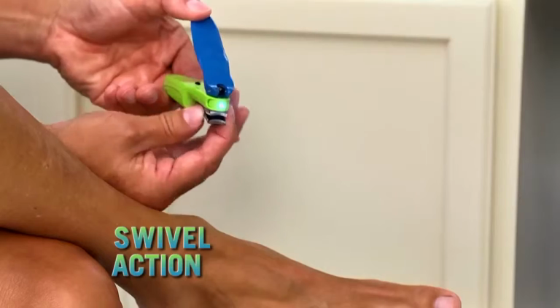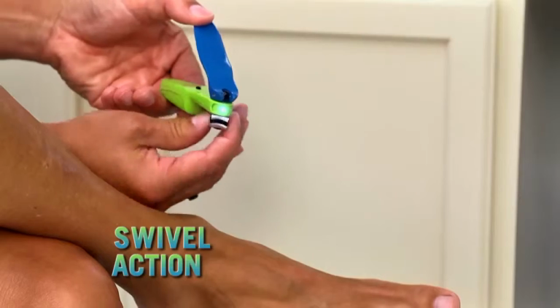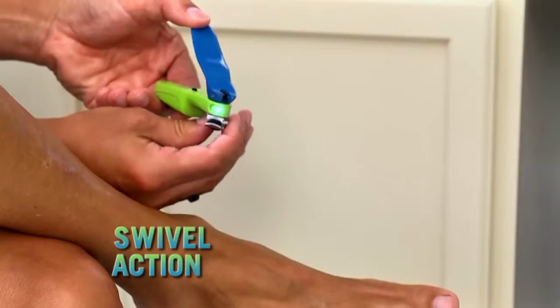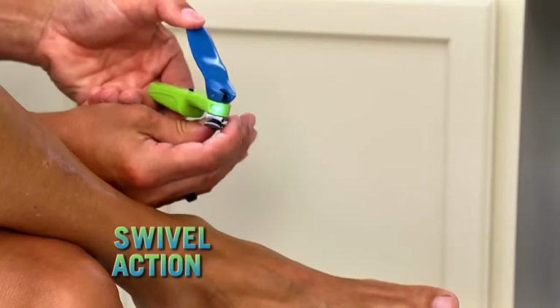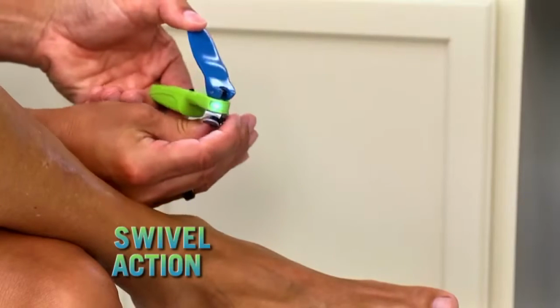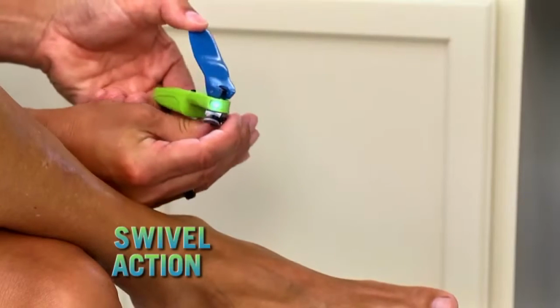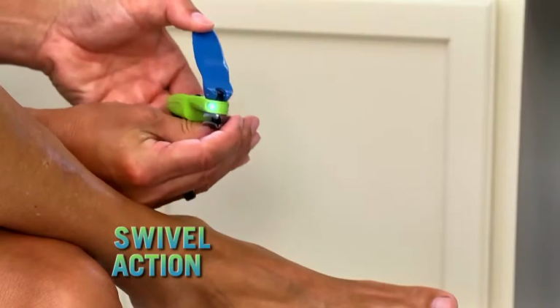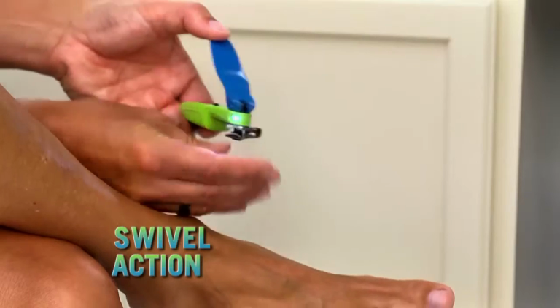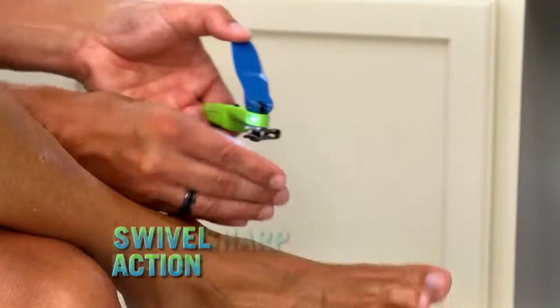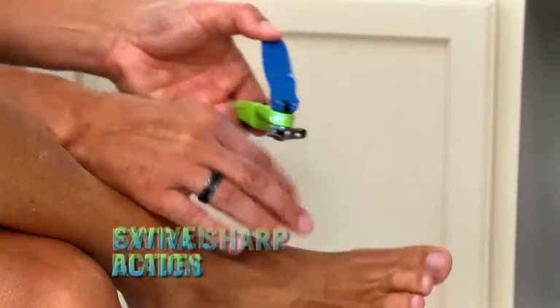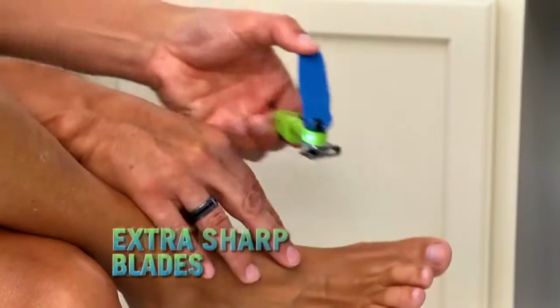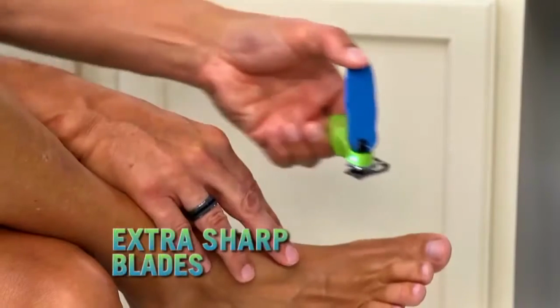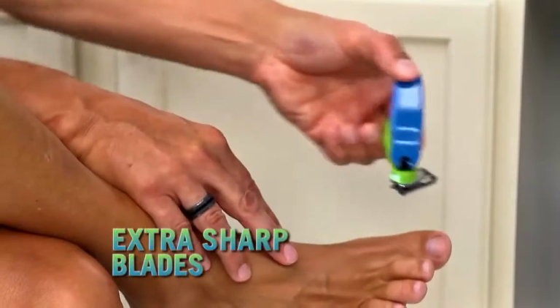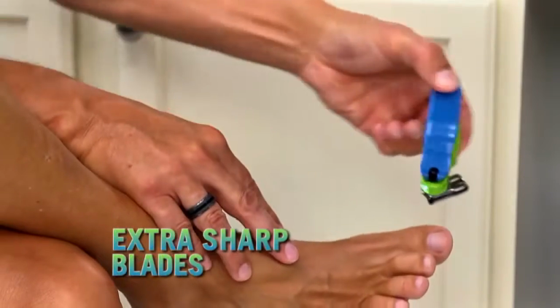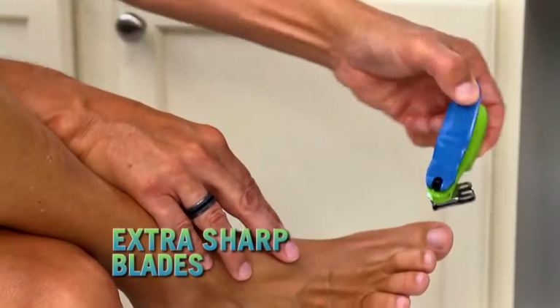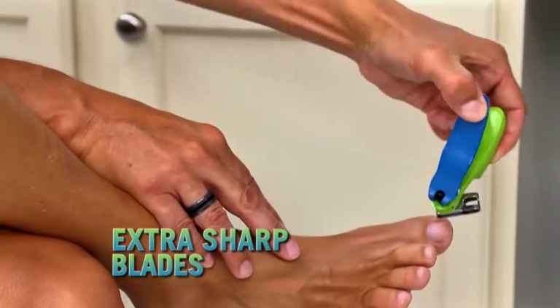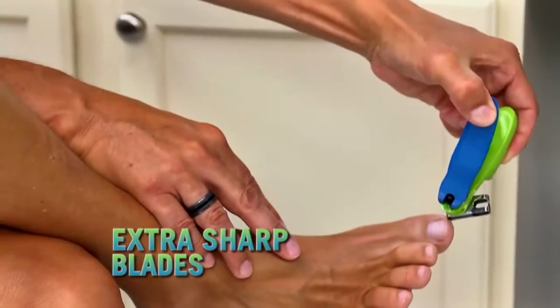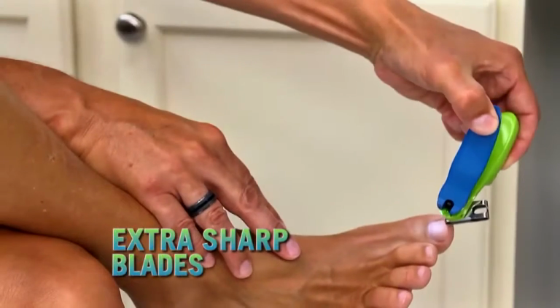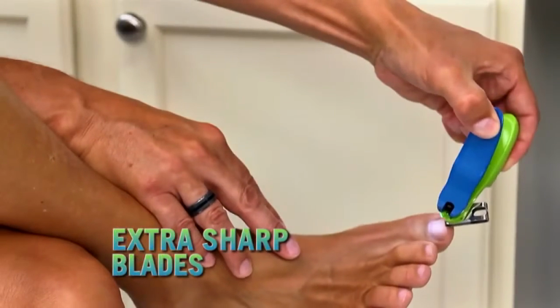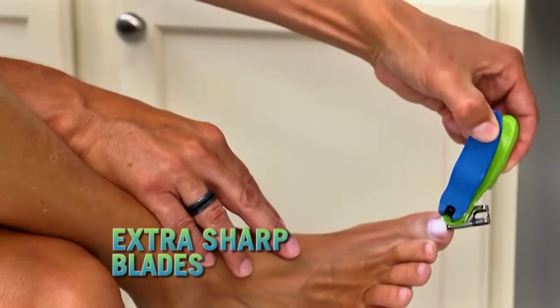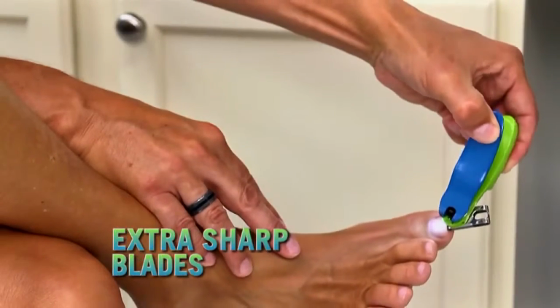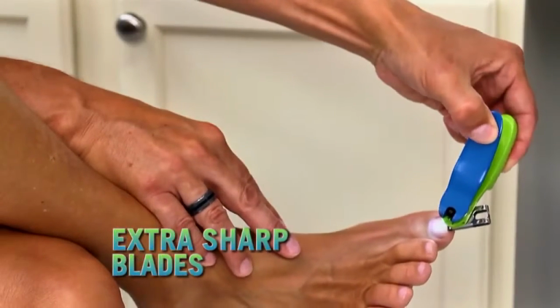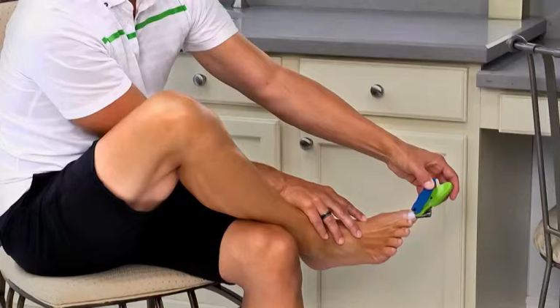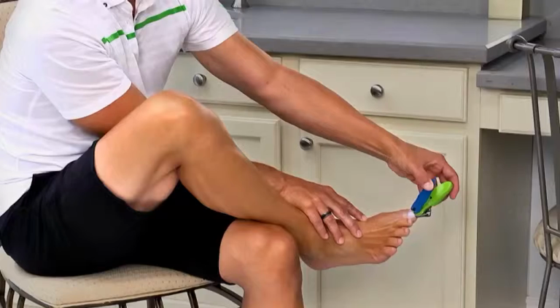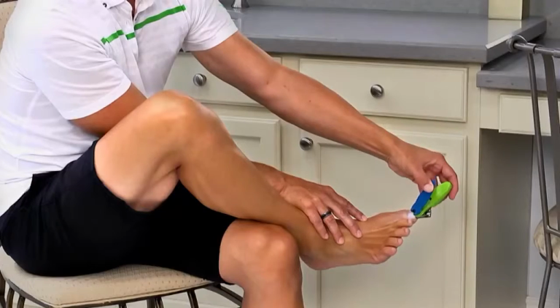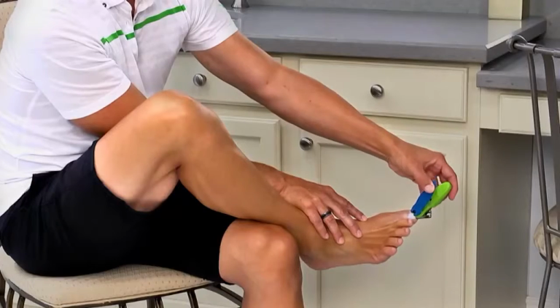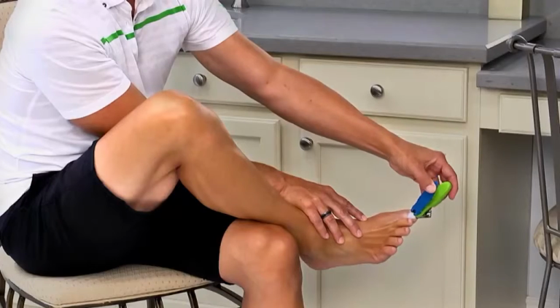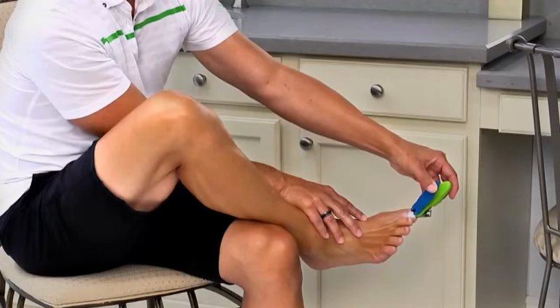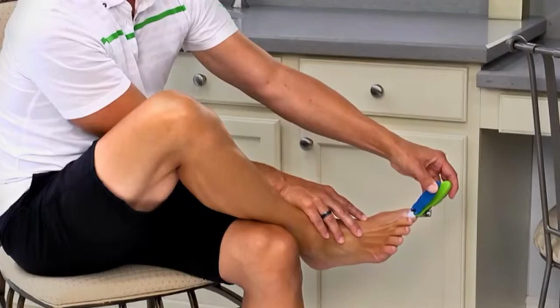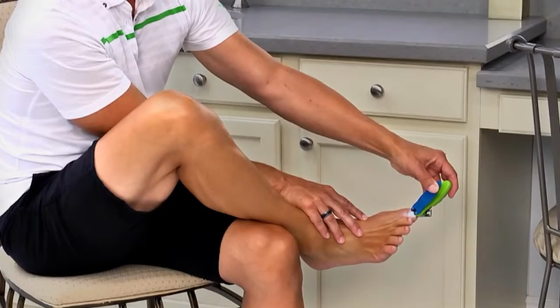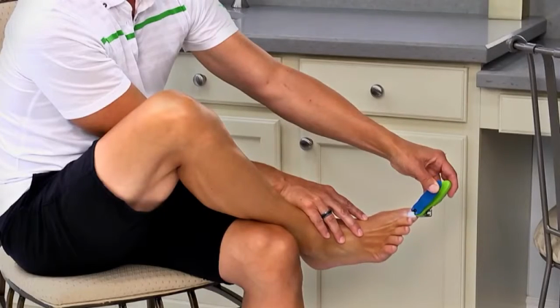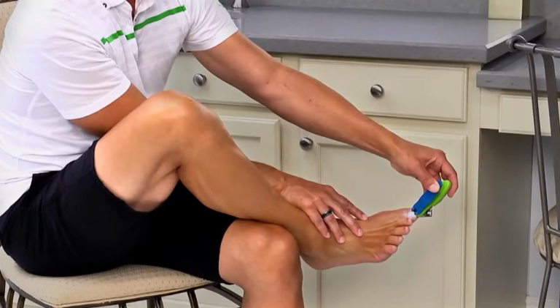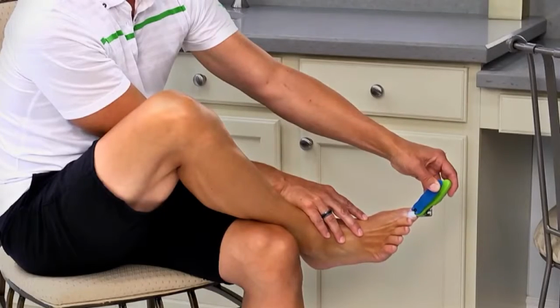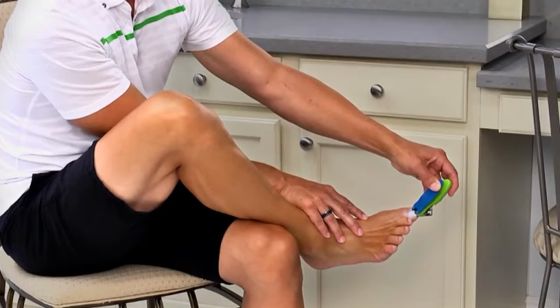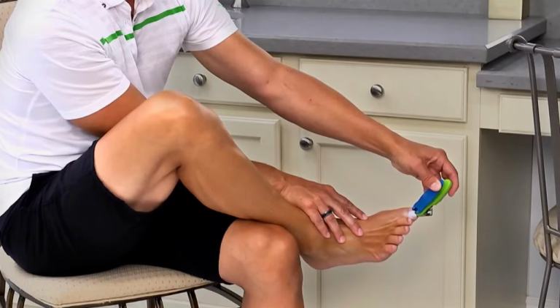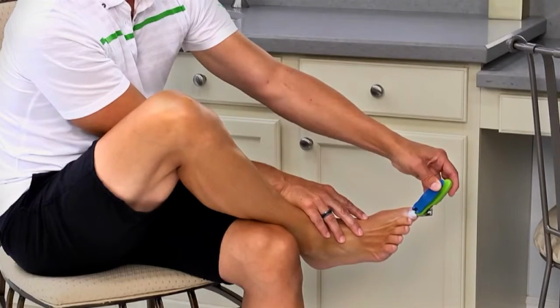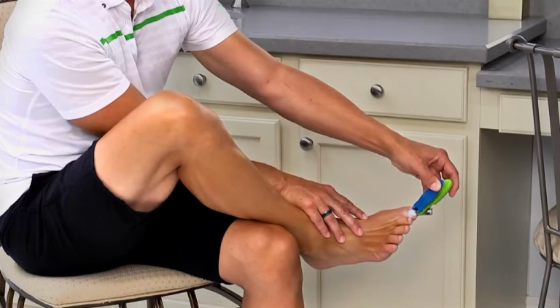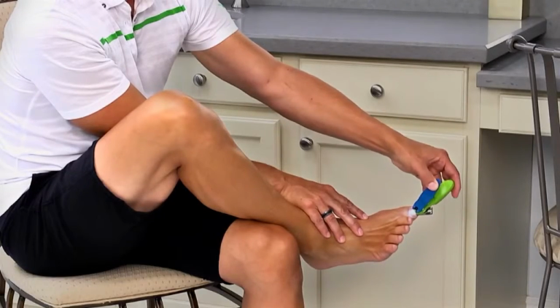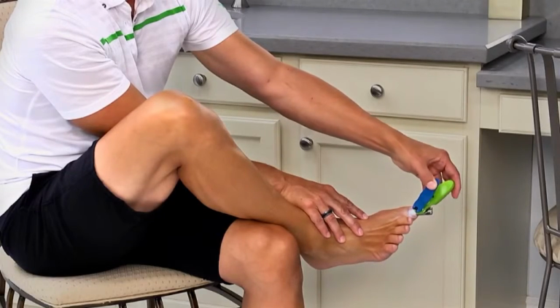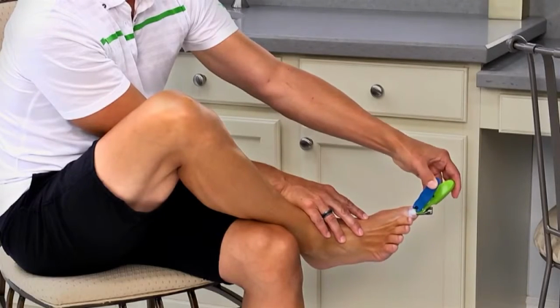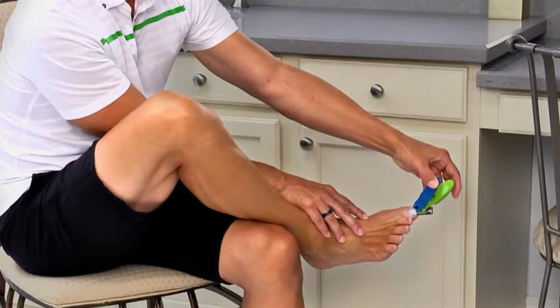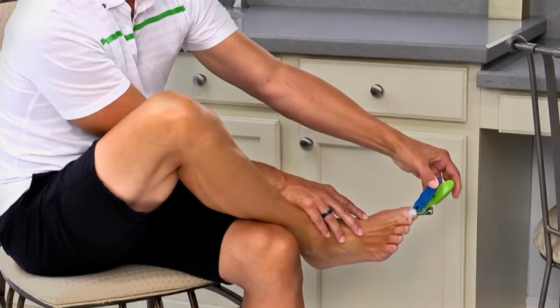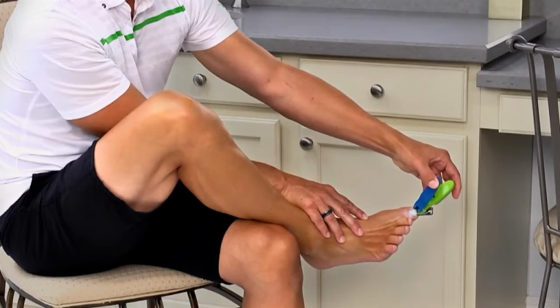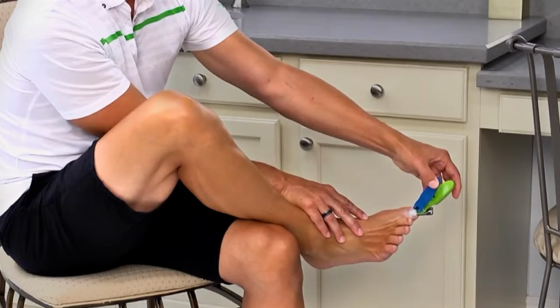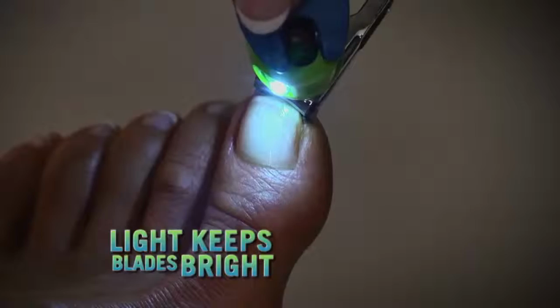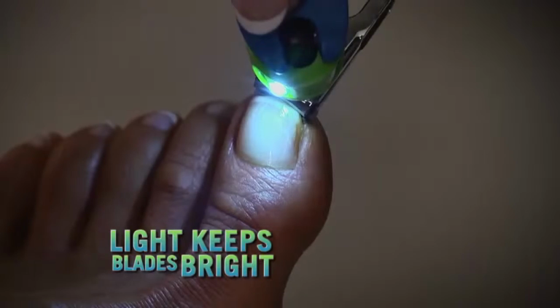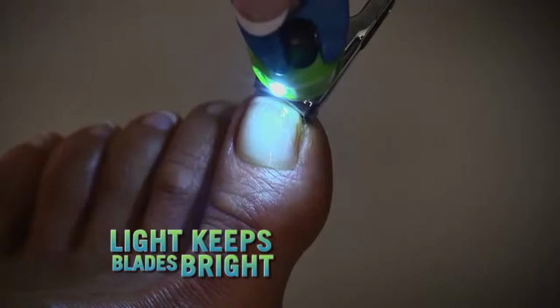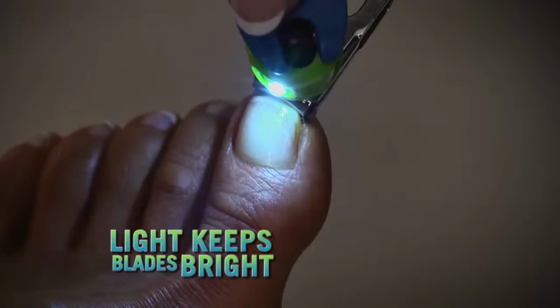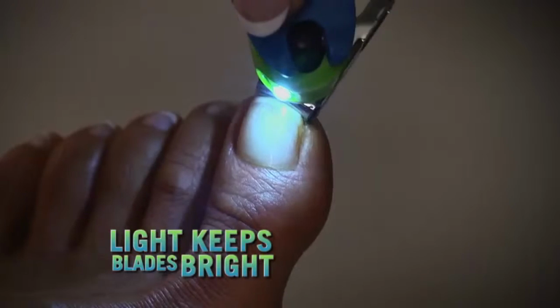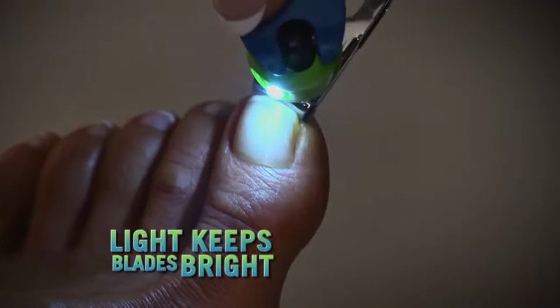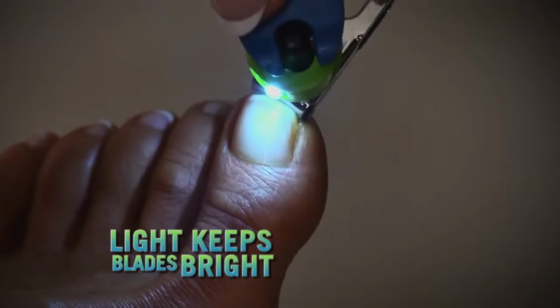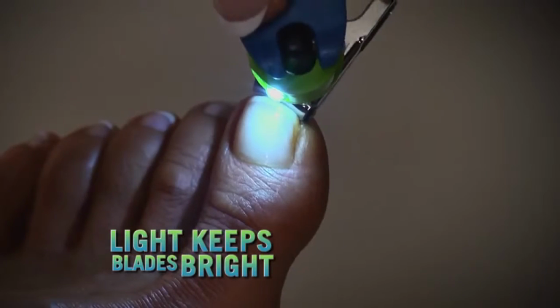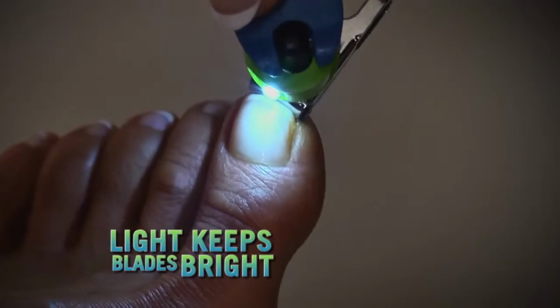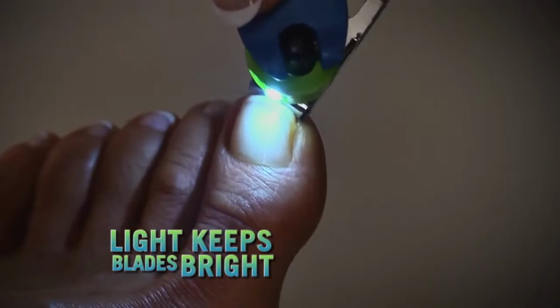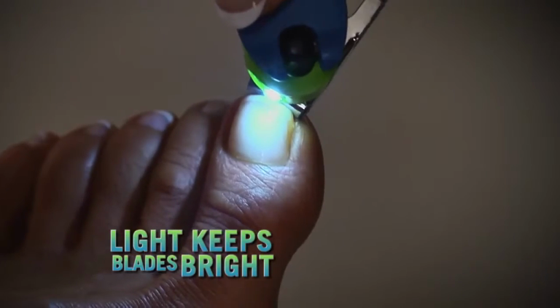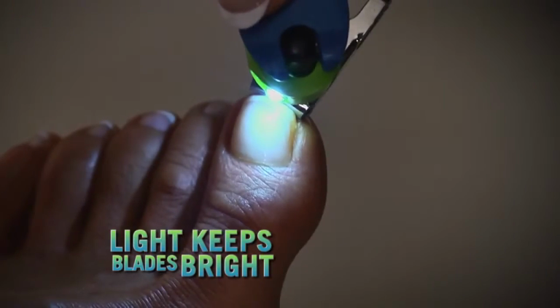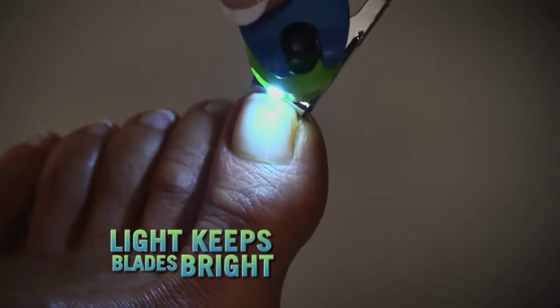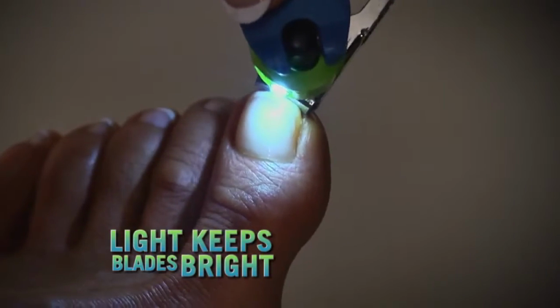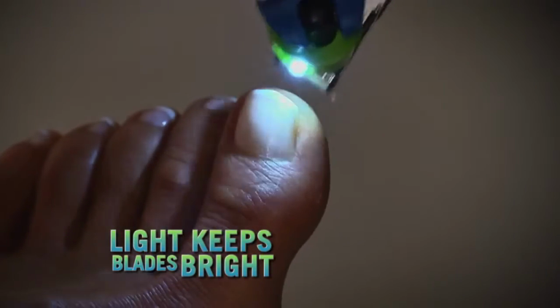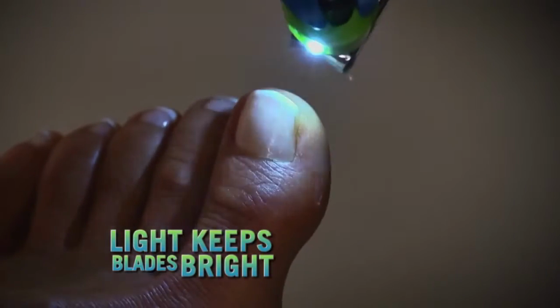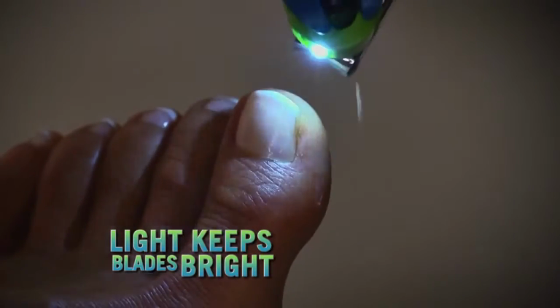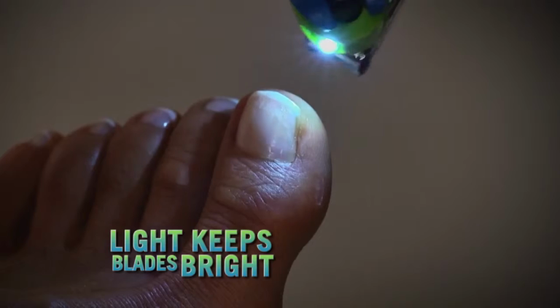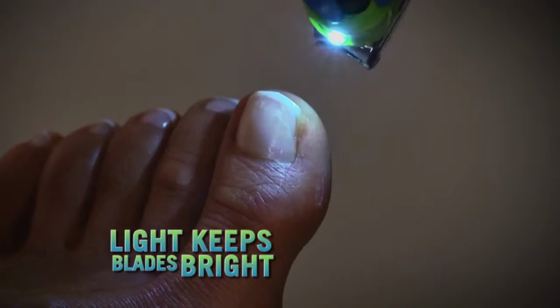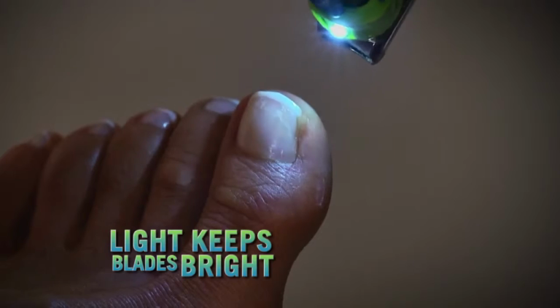The swivel action and extra sharp blades cut through the thickest toenails with ease, while the light keeps it nice and bright.